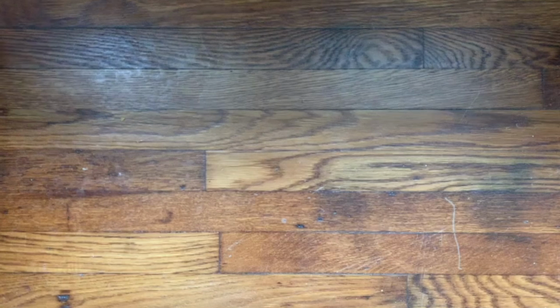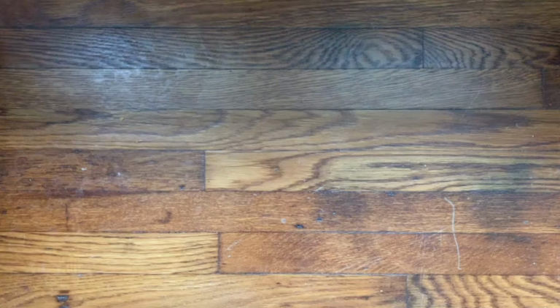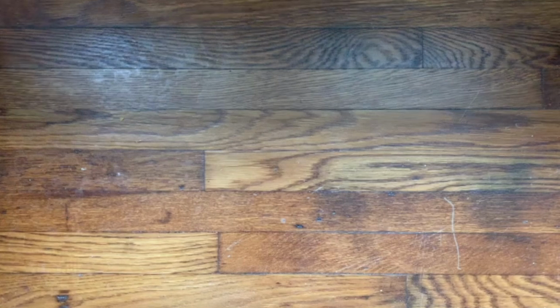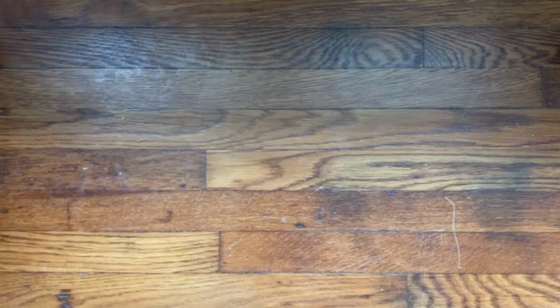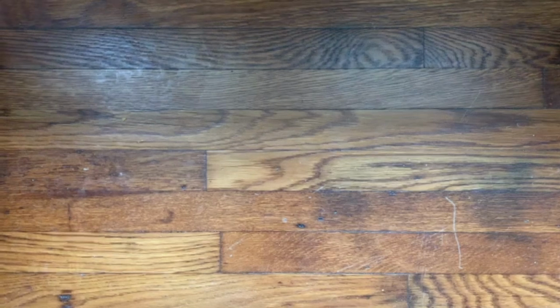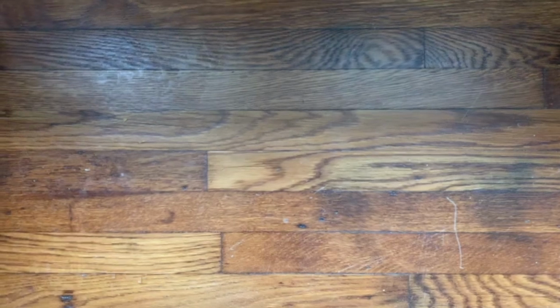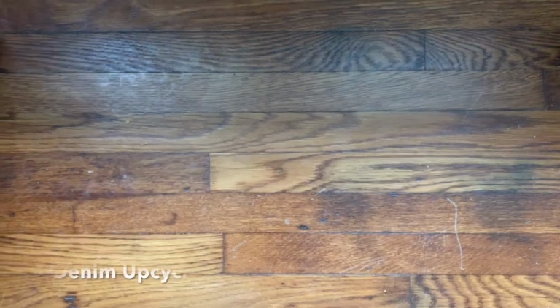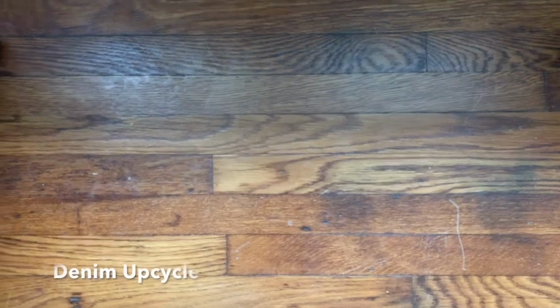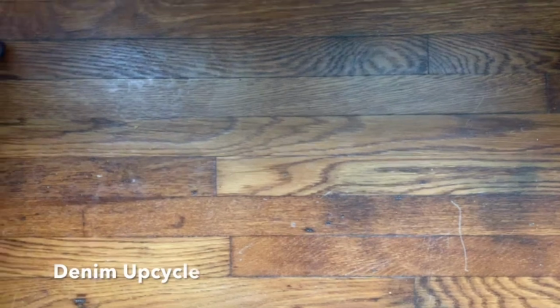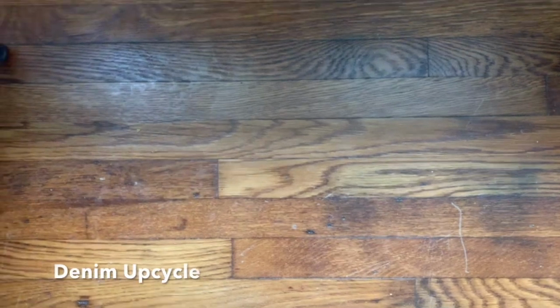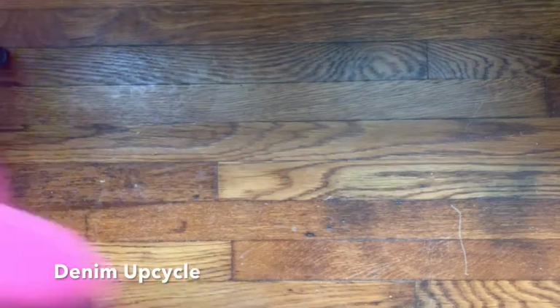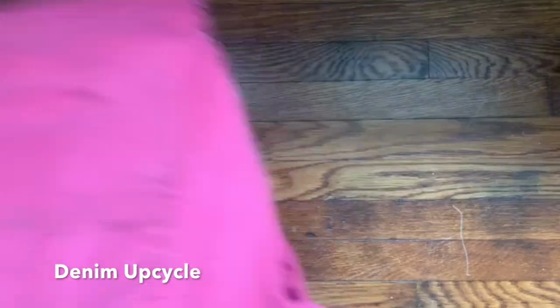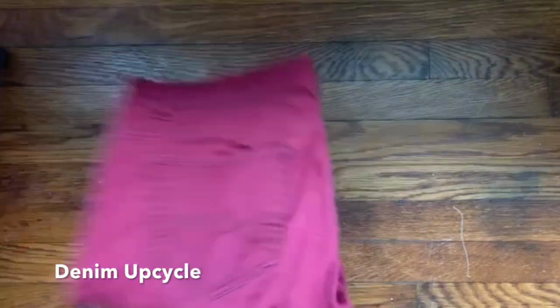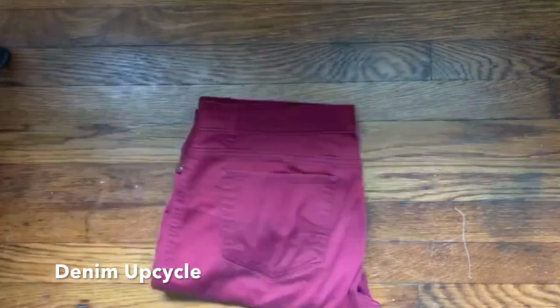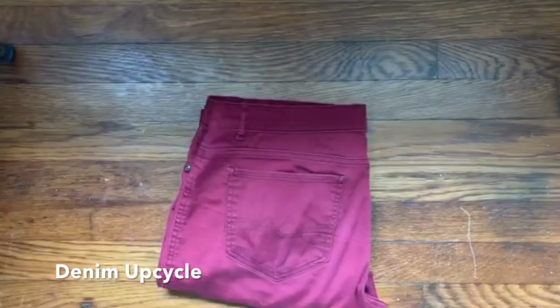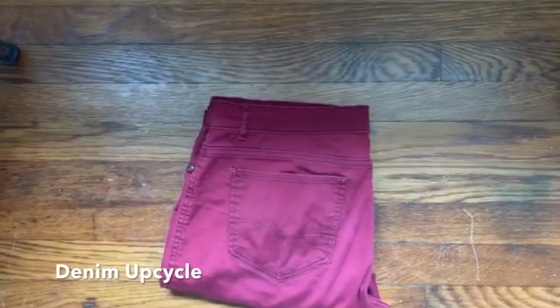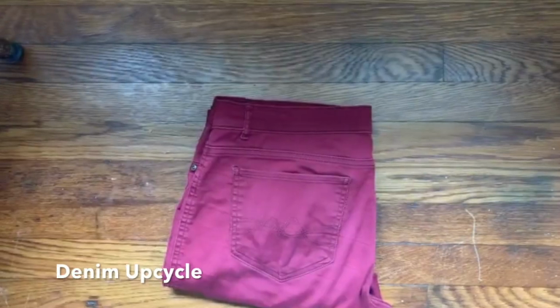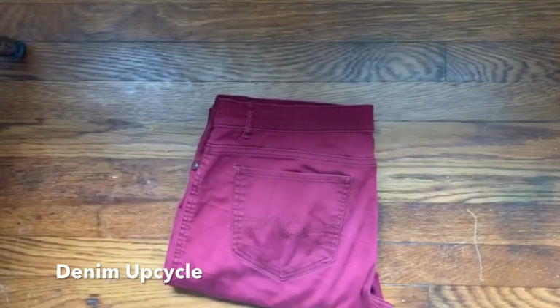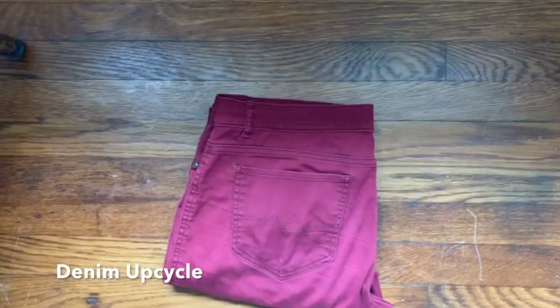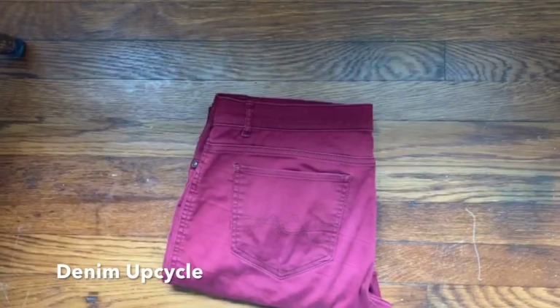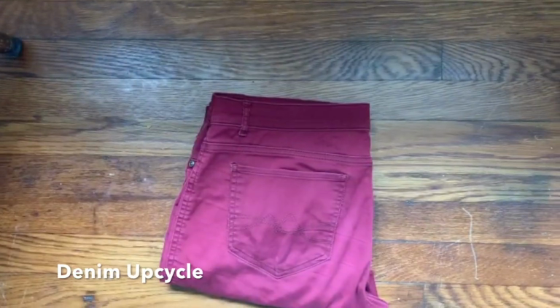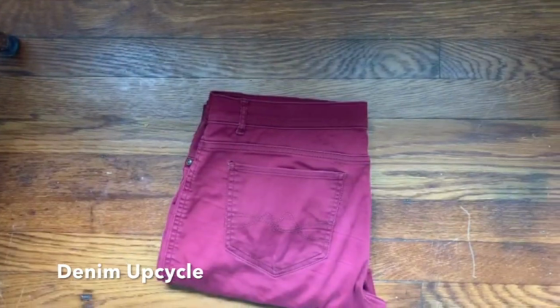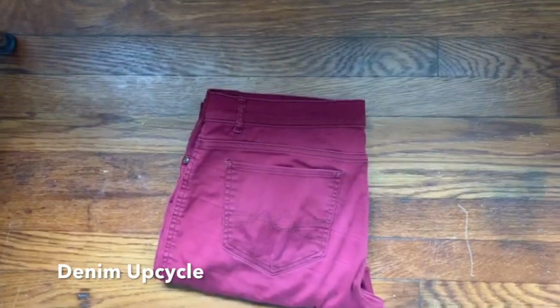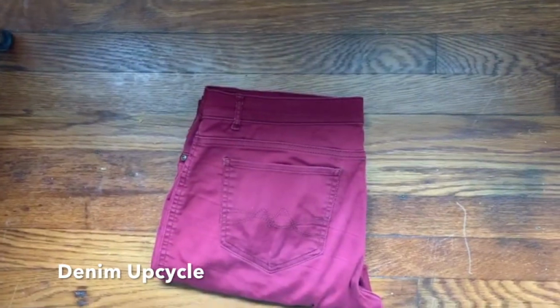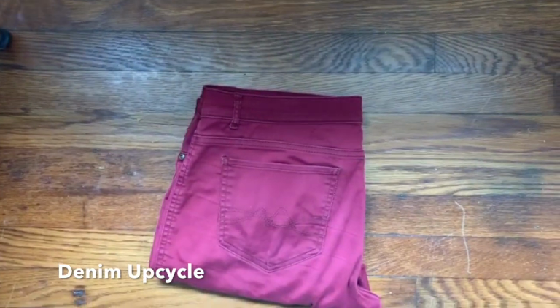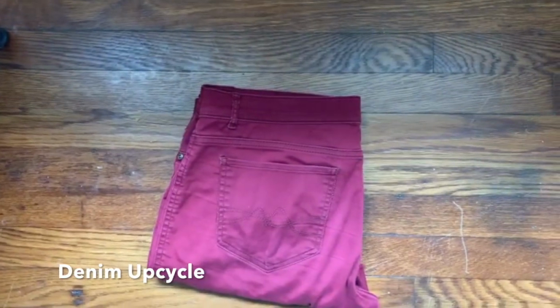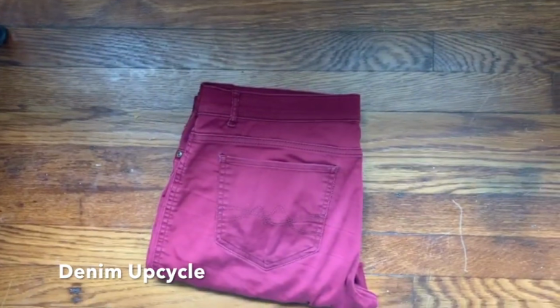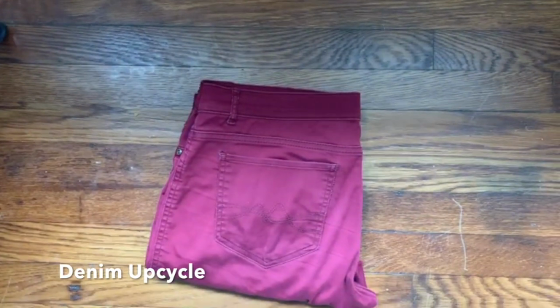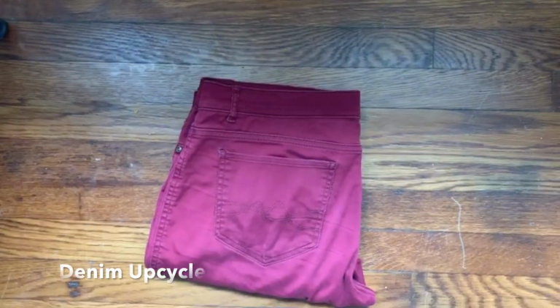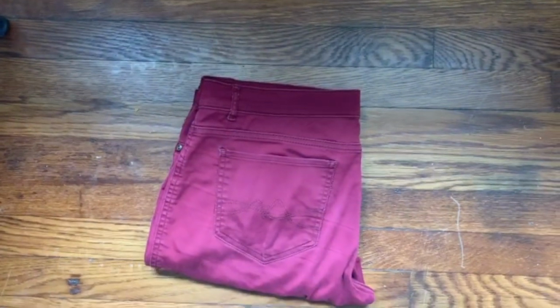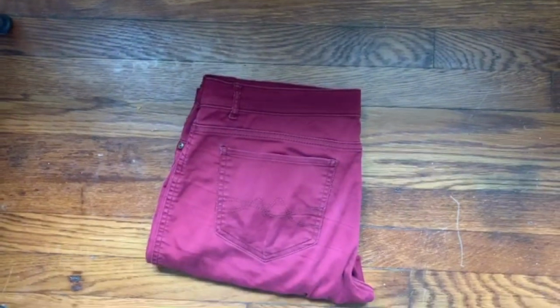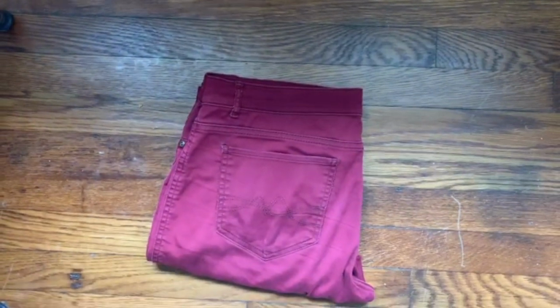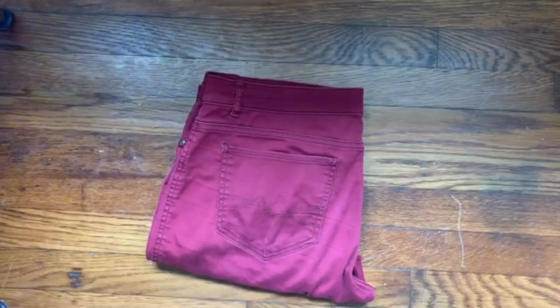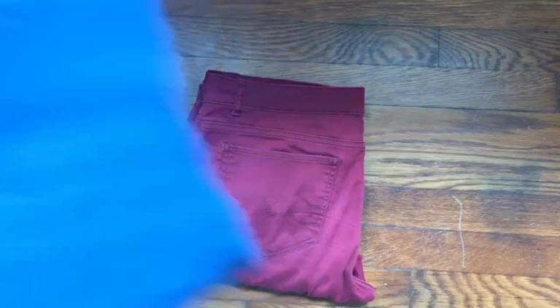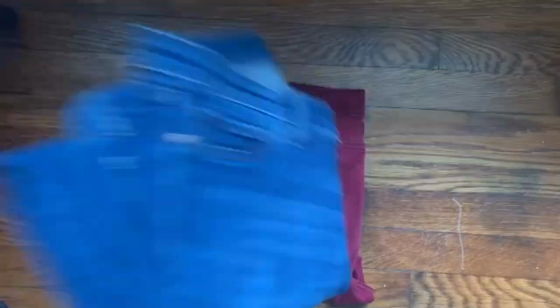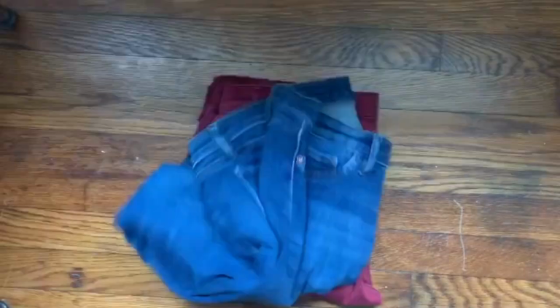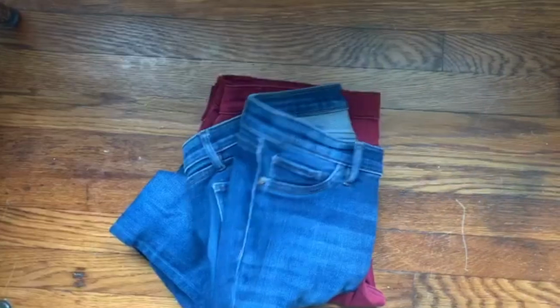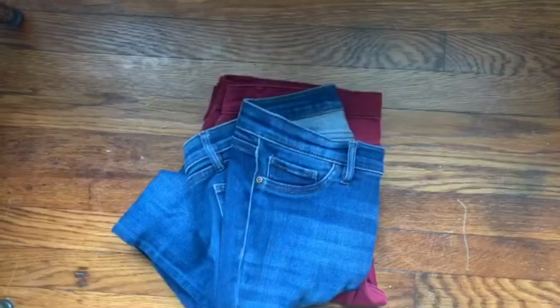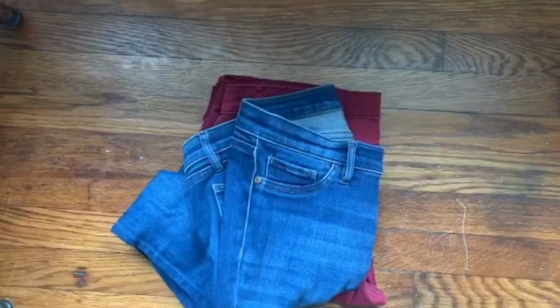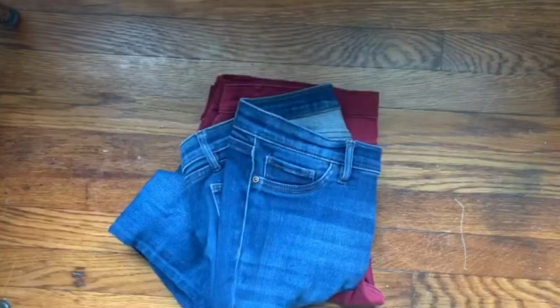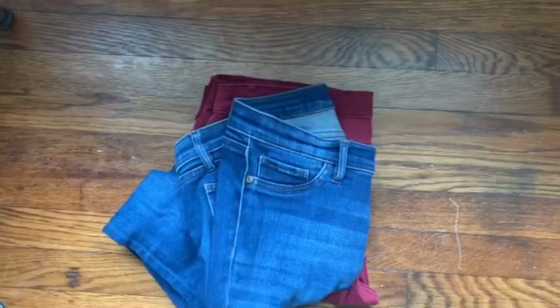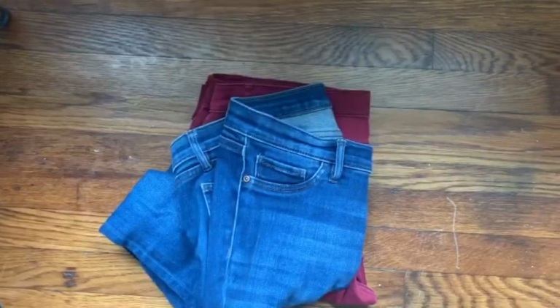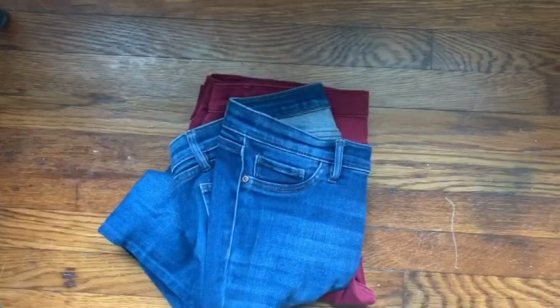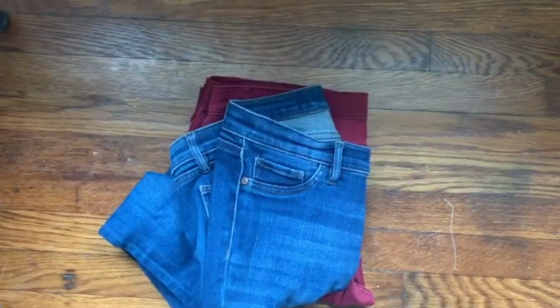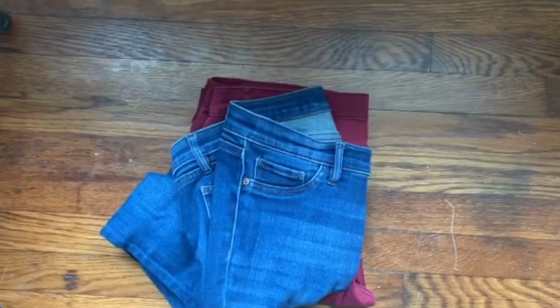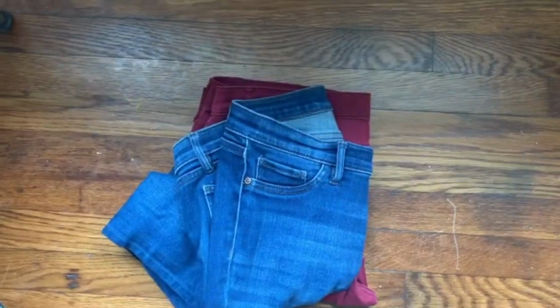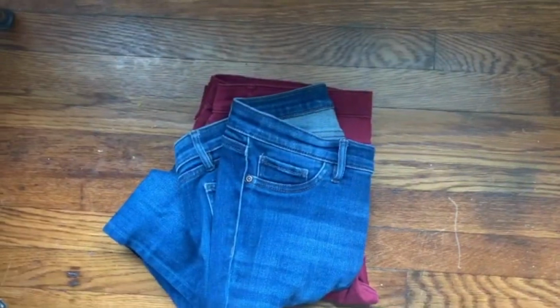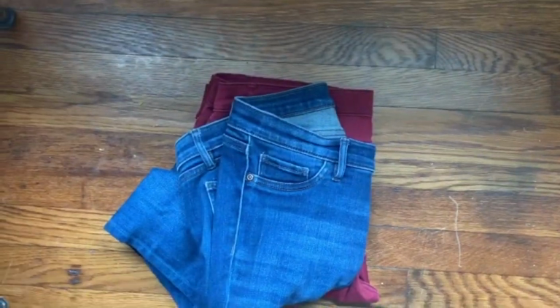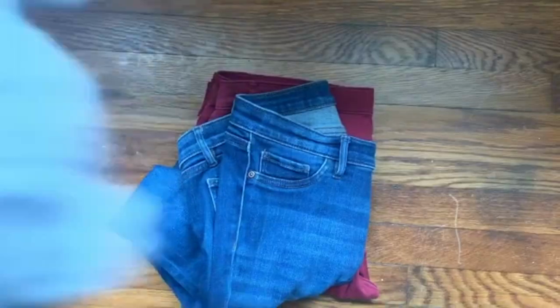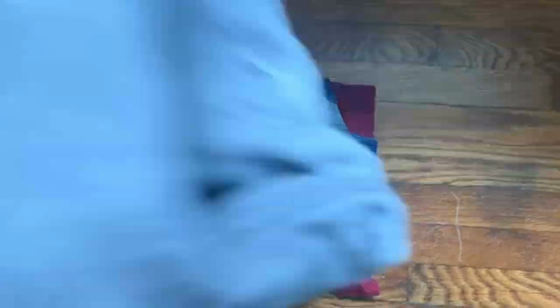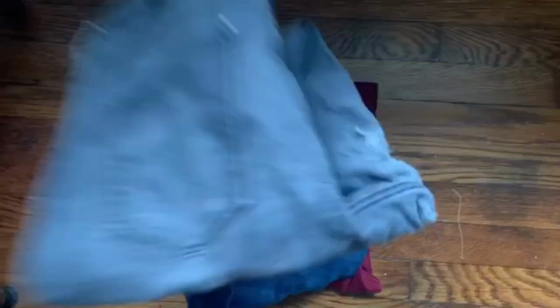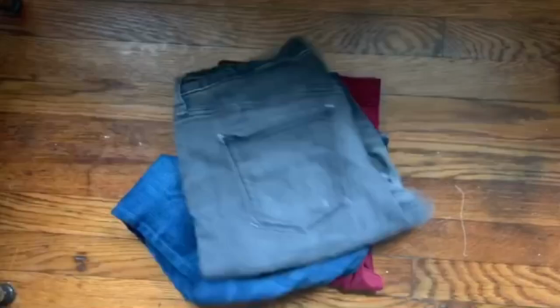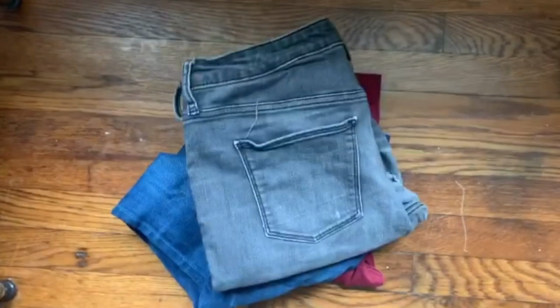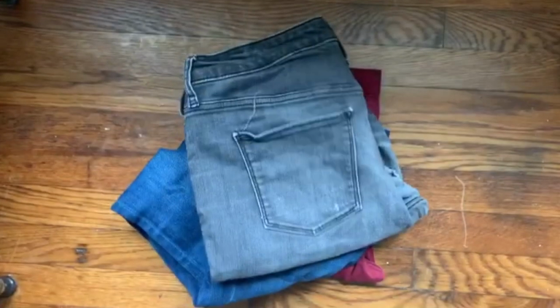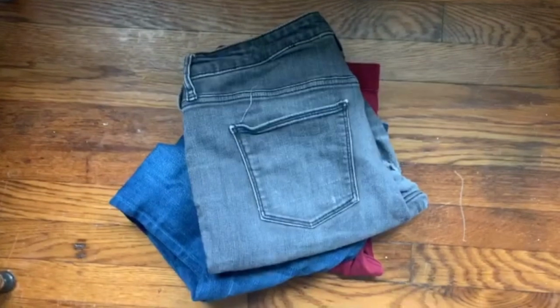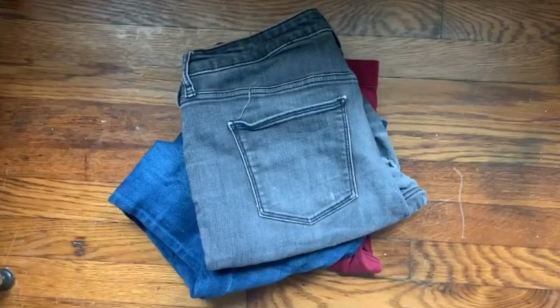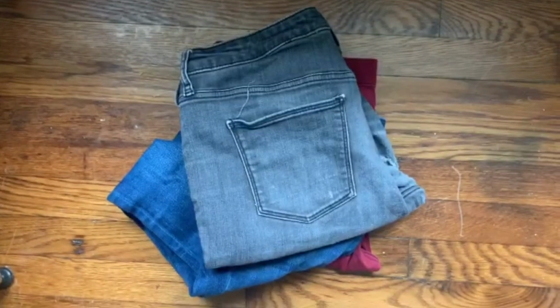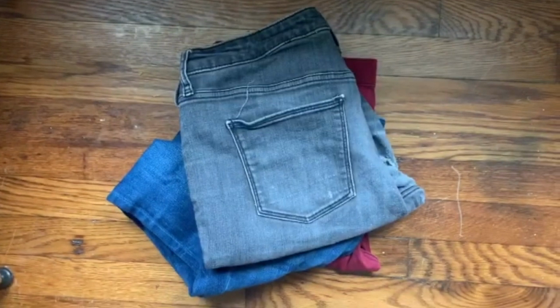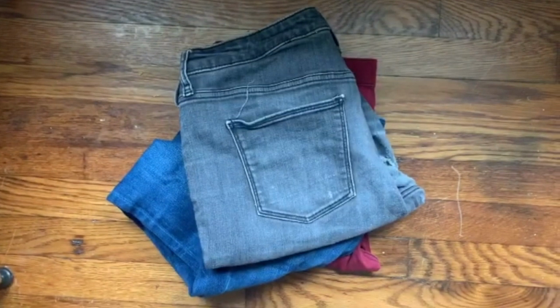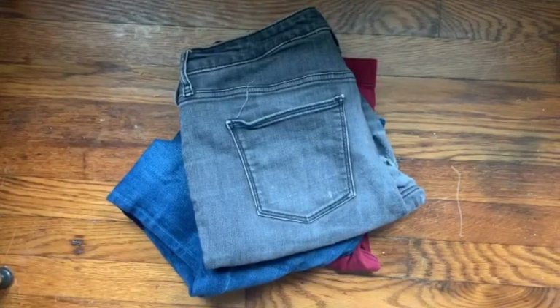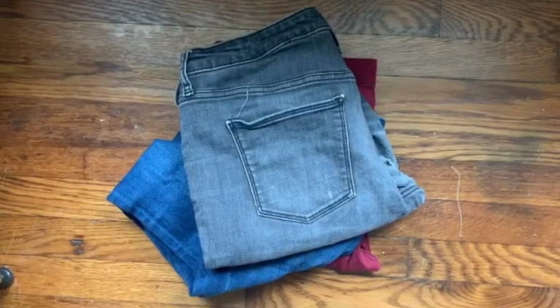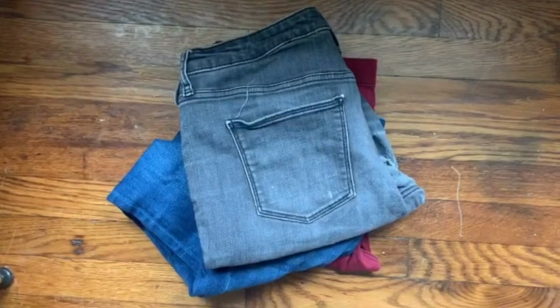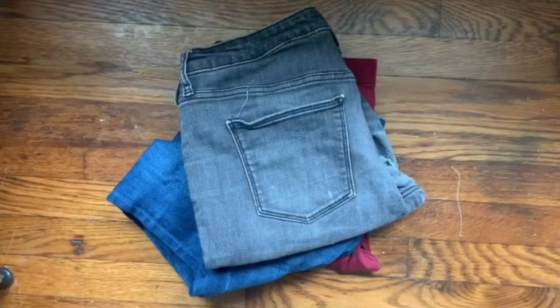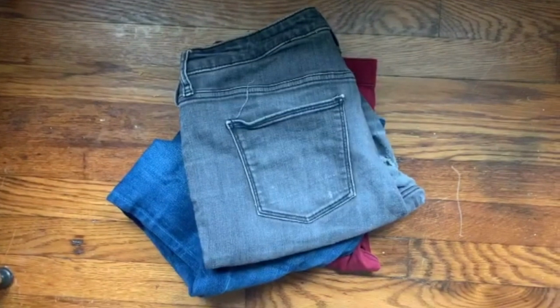Hey guys, it's Christine with In Between Songs. Today I'm going to show you how I made a pillow out of upcycled denim.